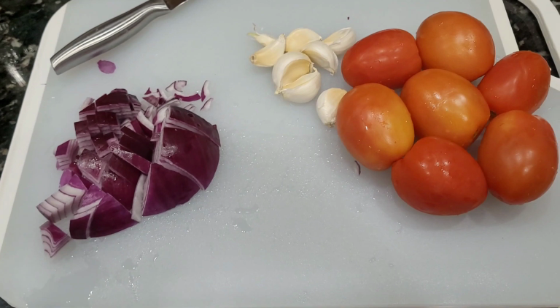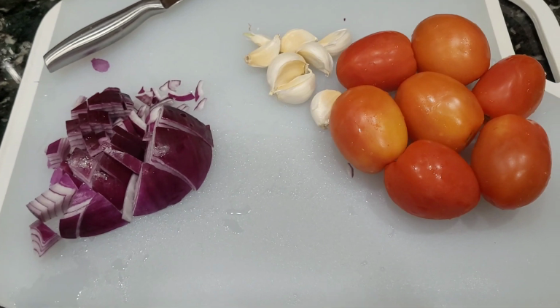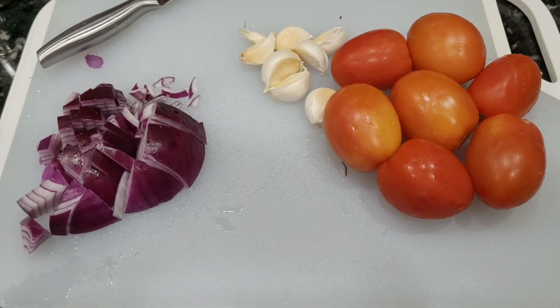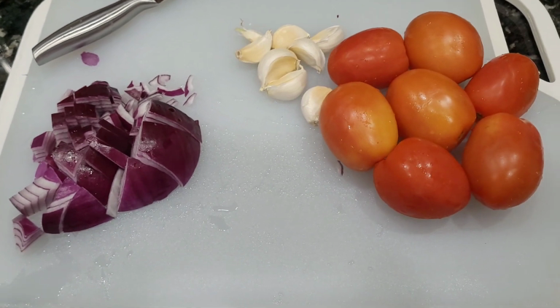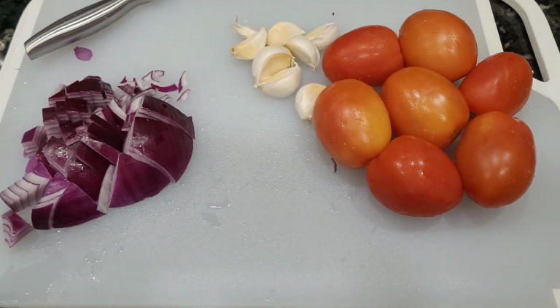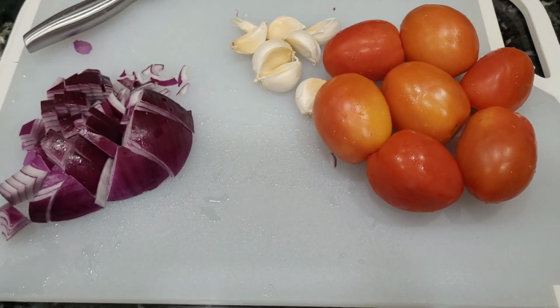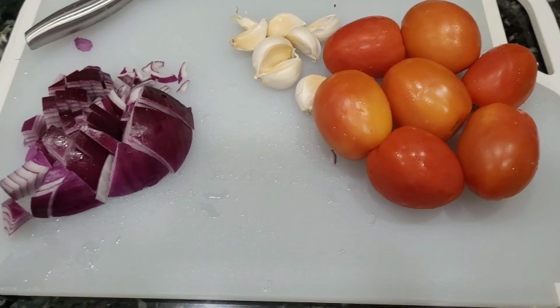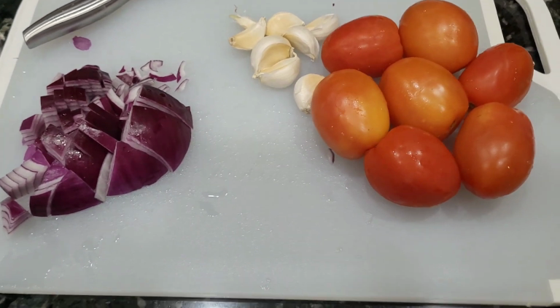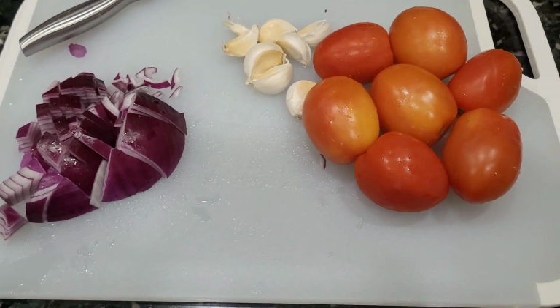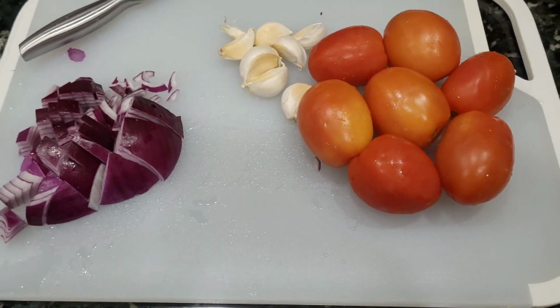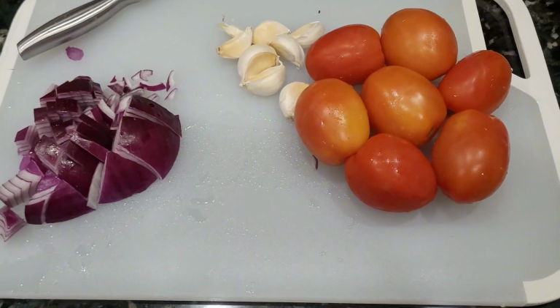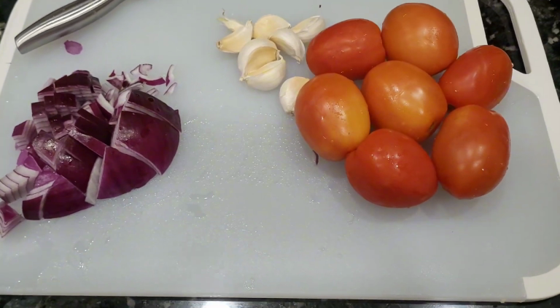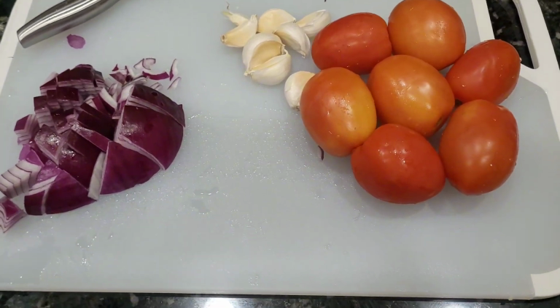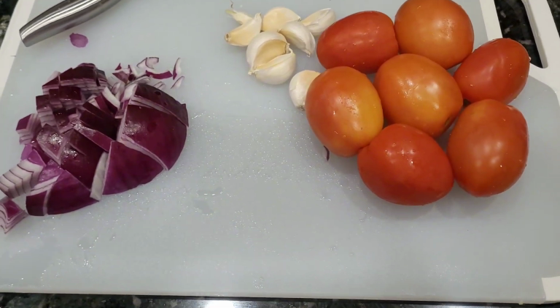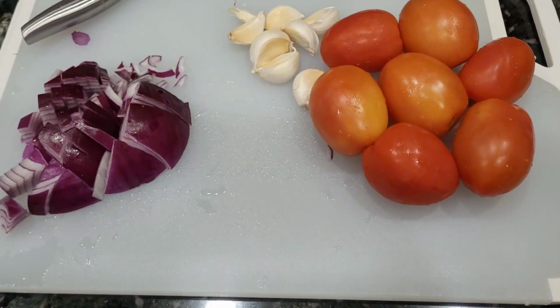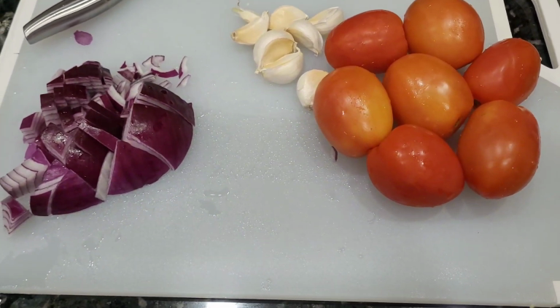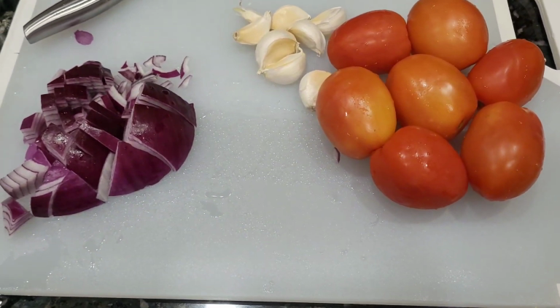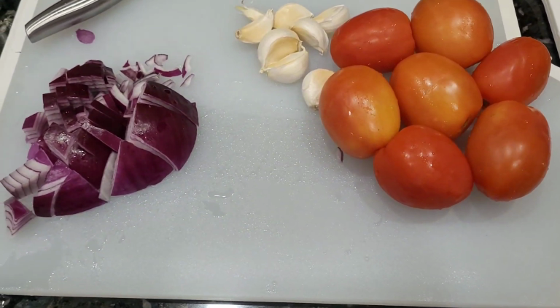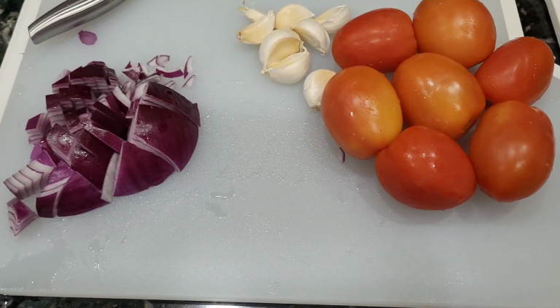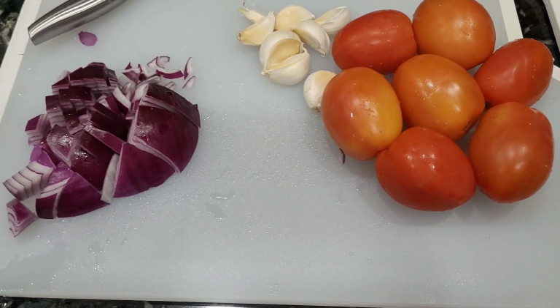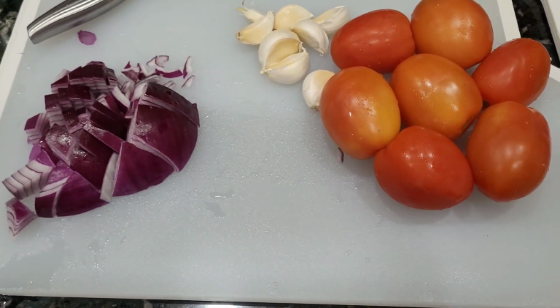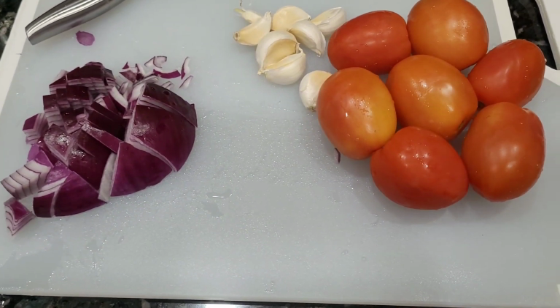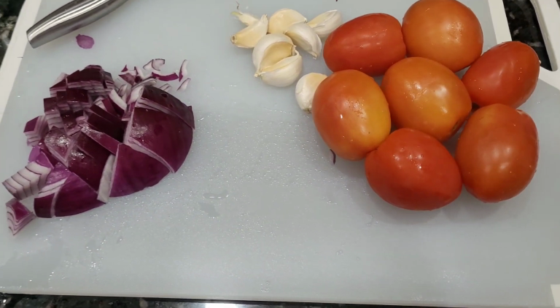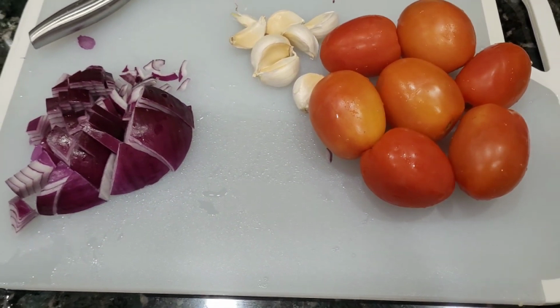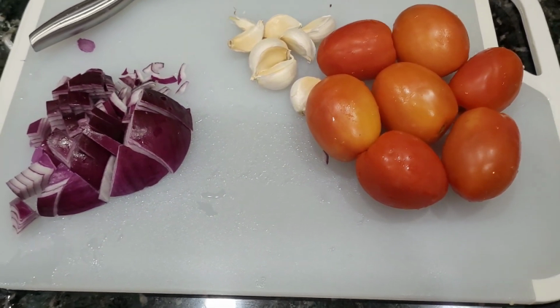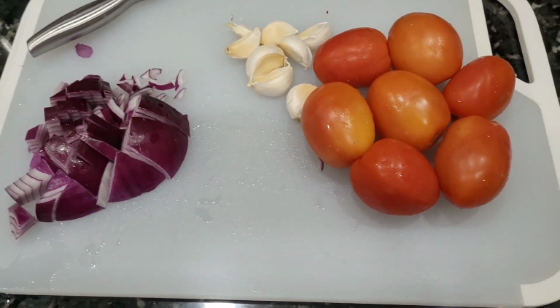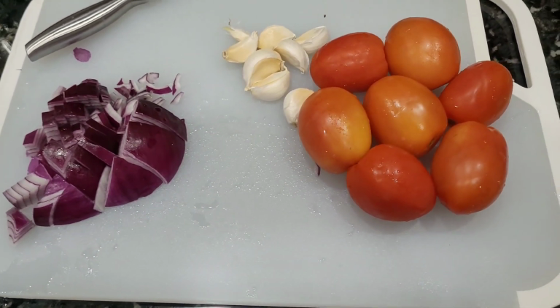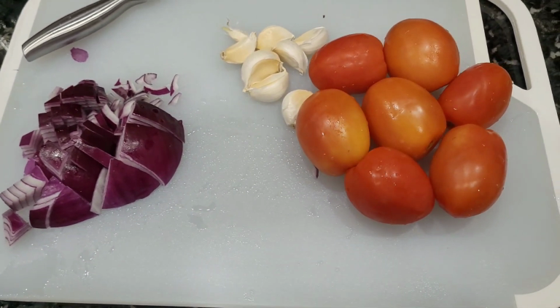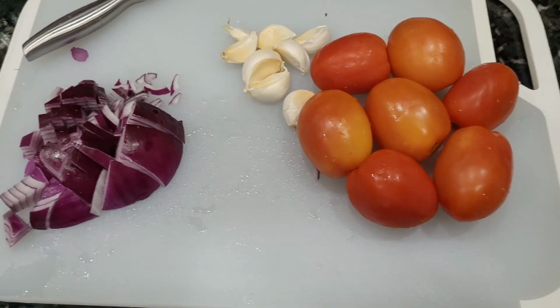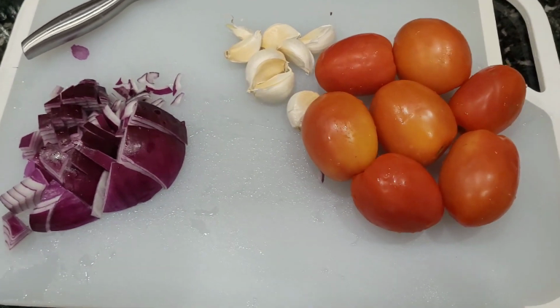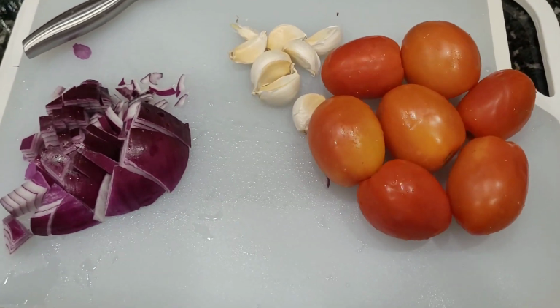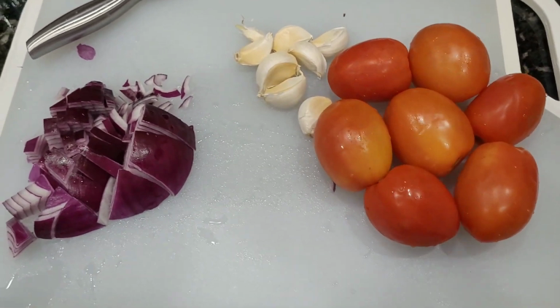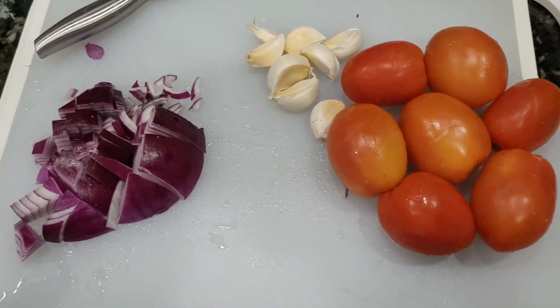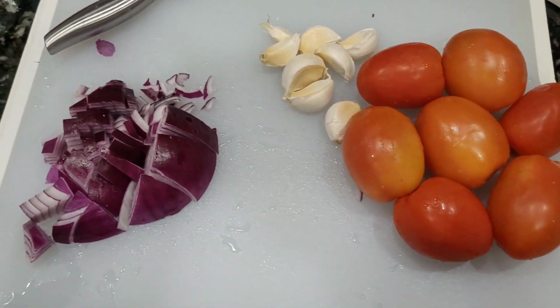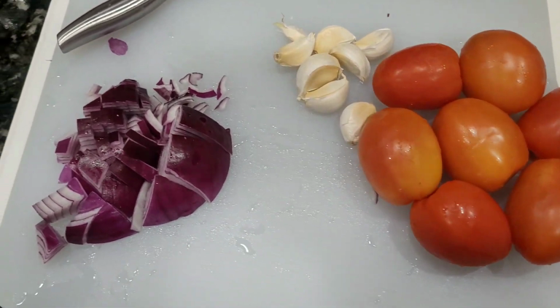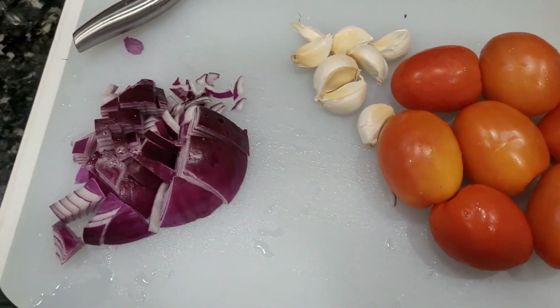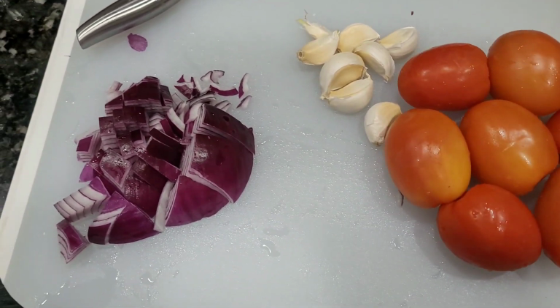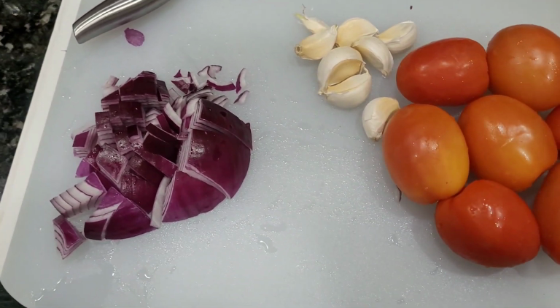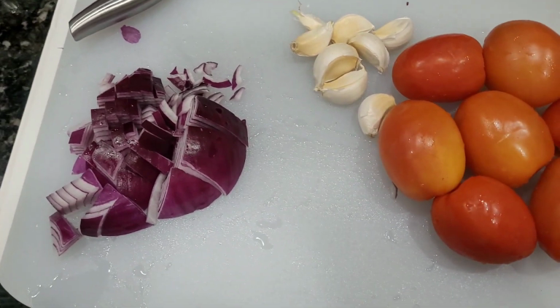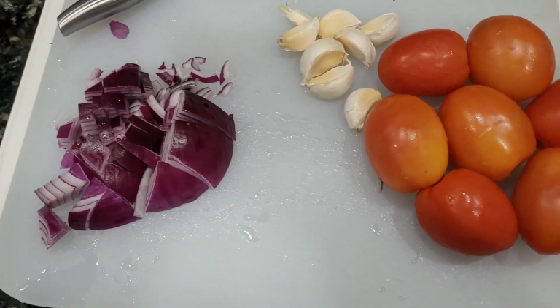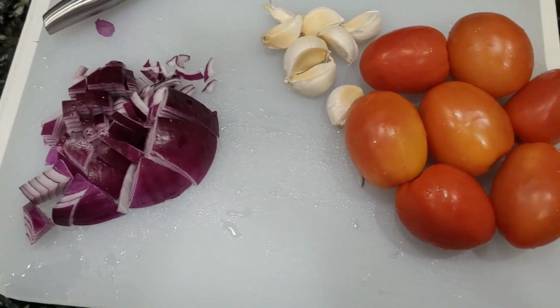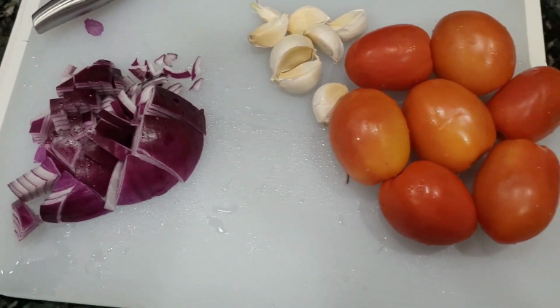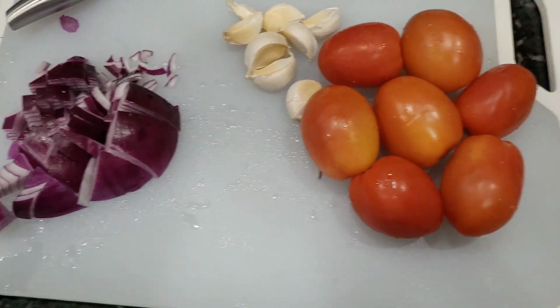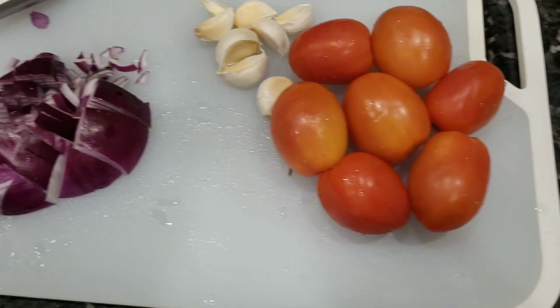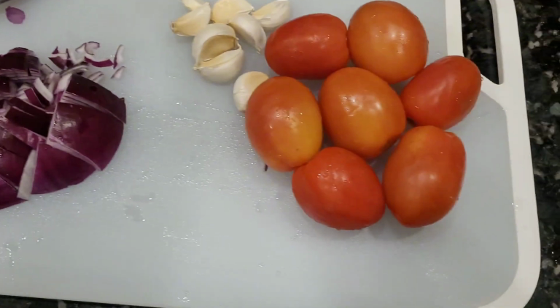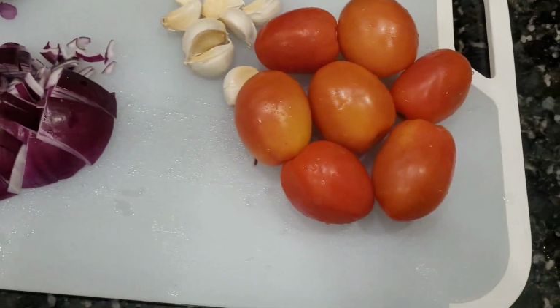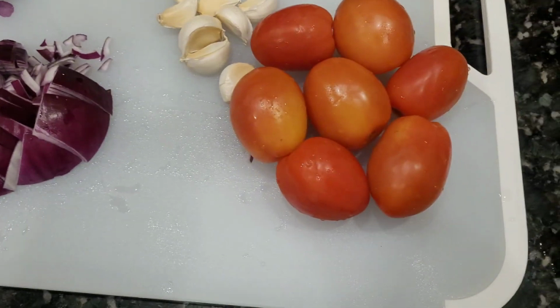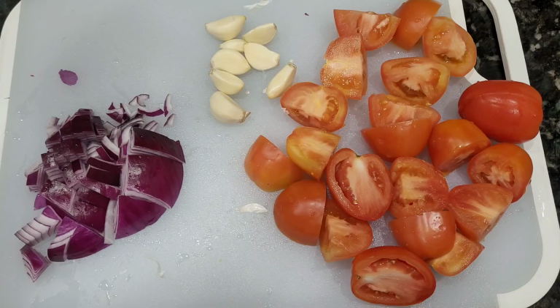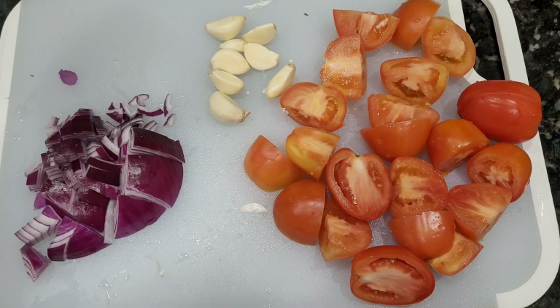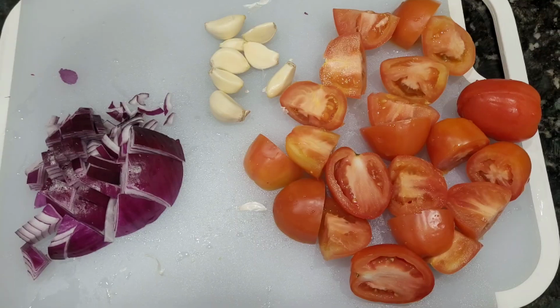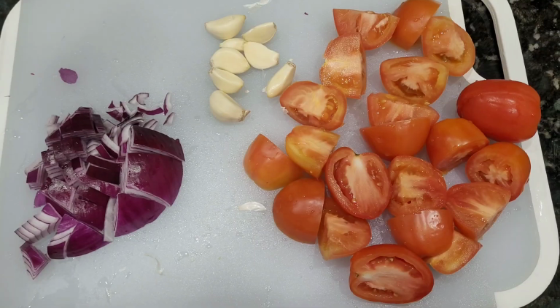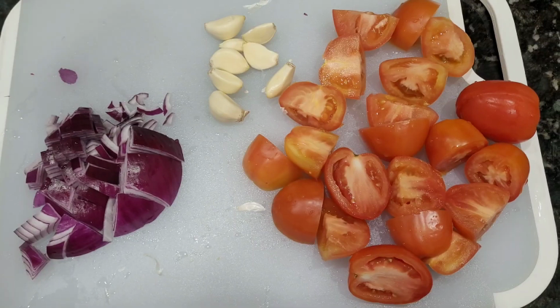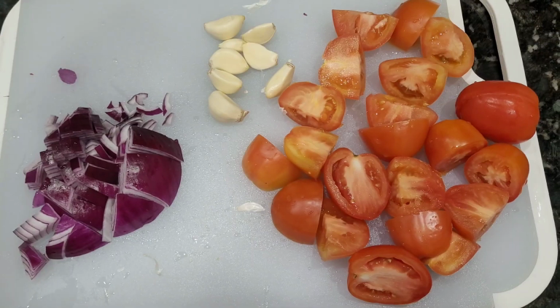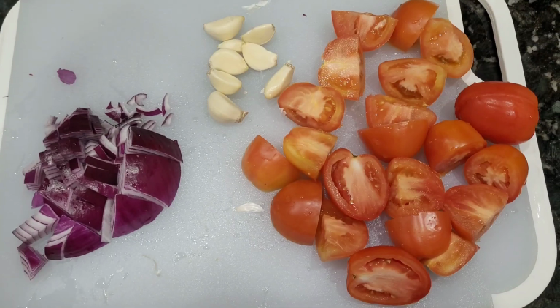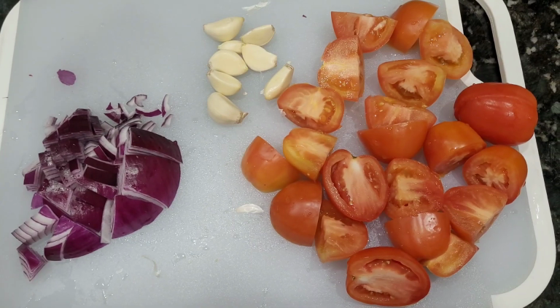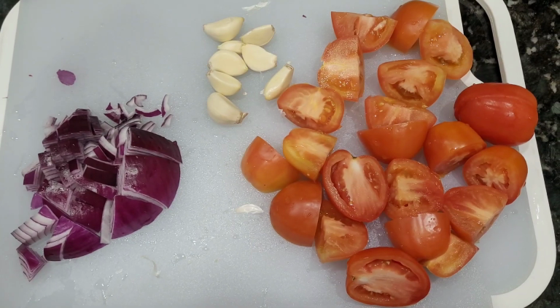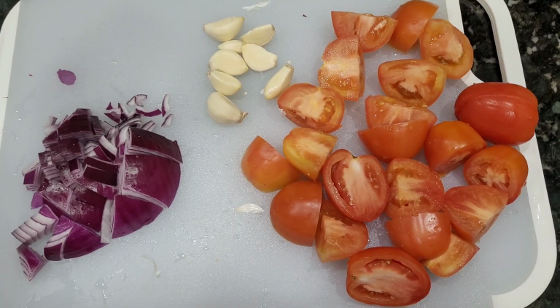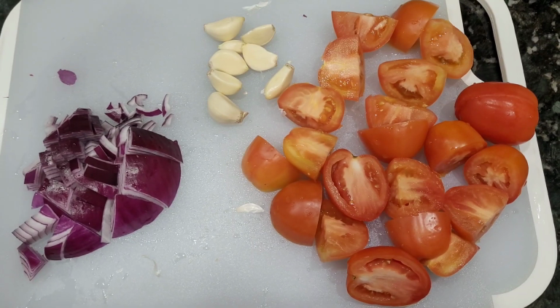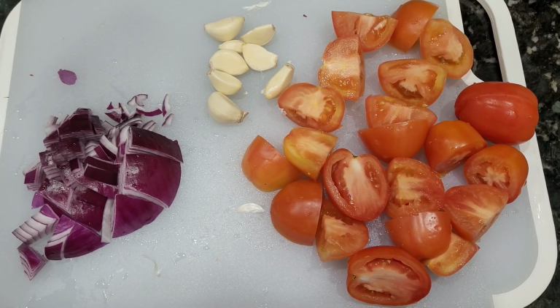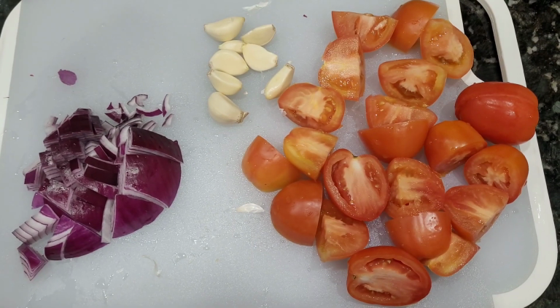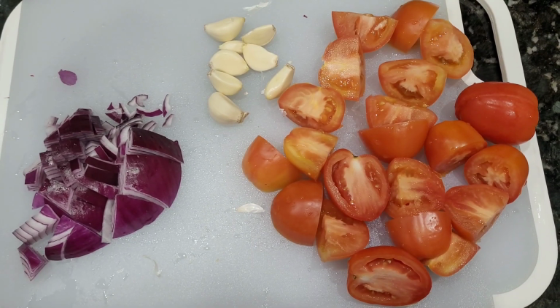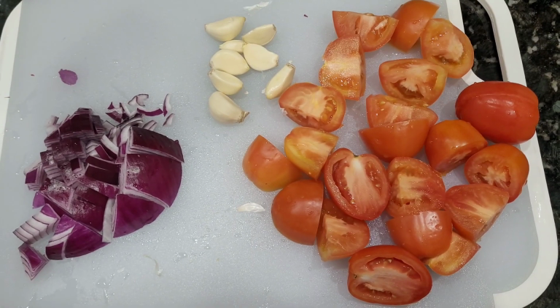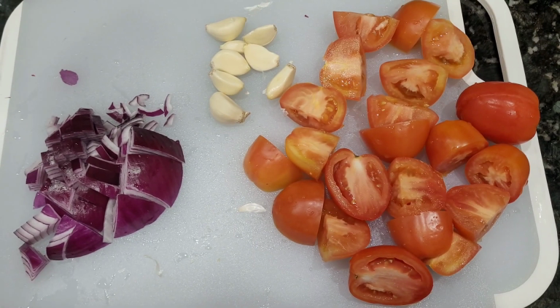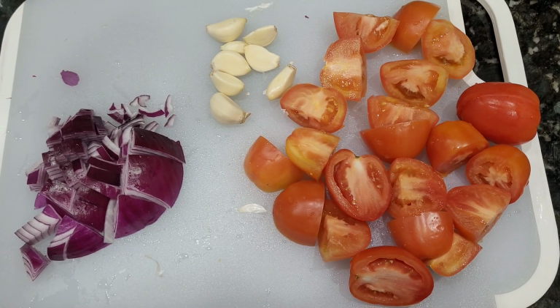We have 6 to 7 tomatoes. We will add a half onion — it's not a red or white onion.